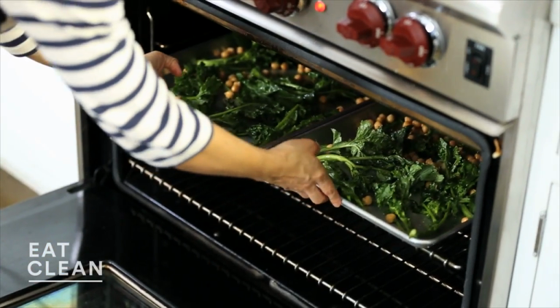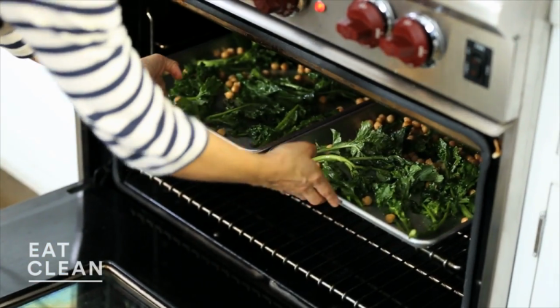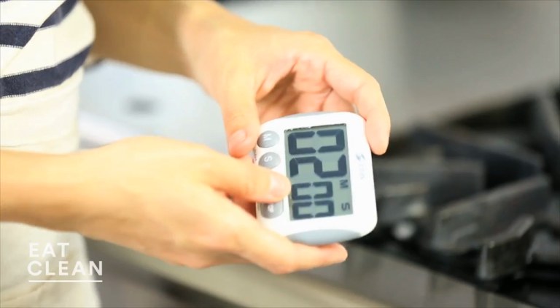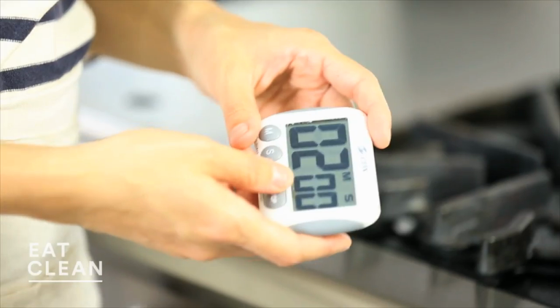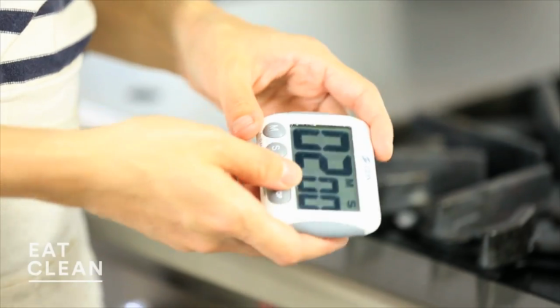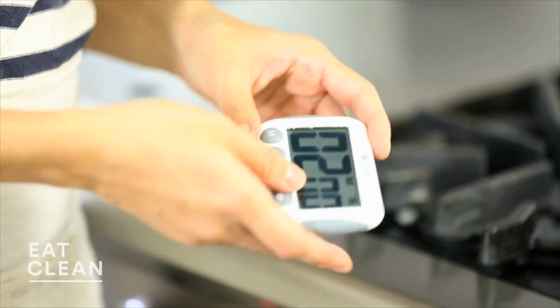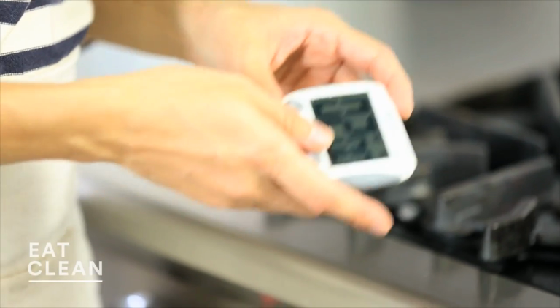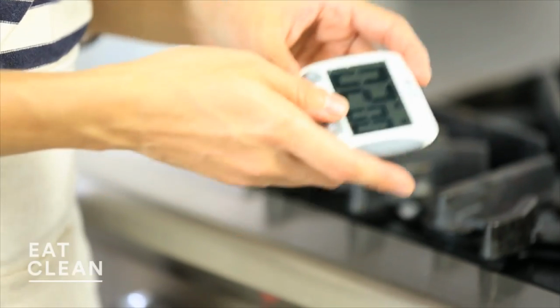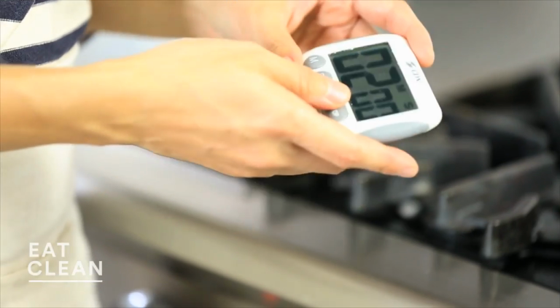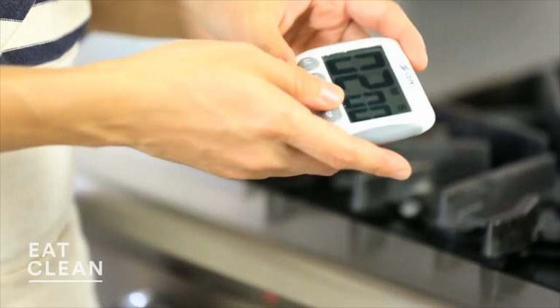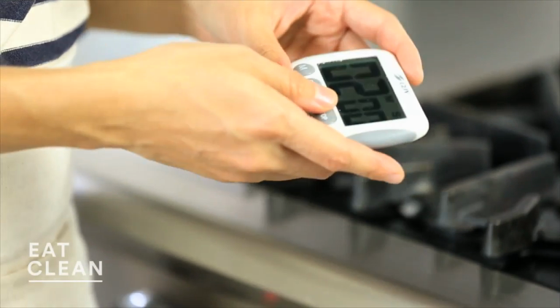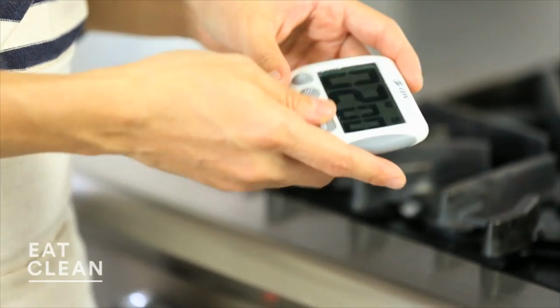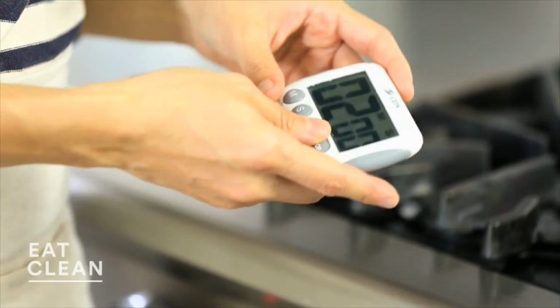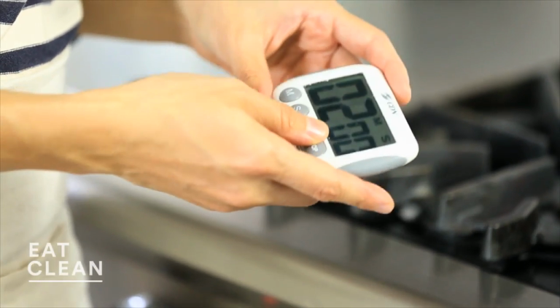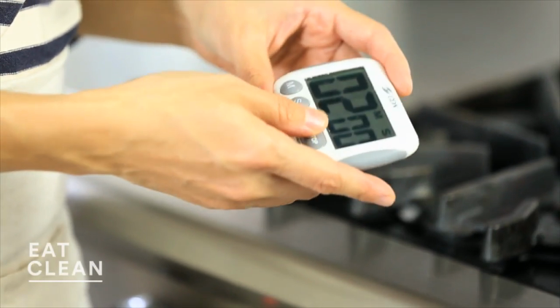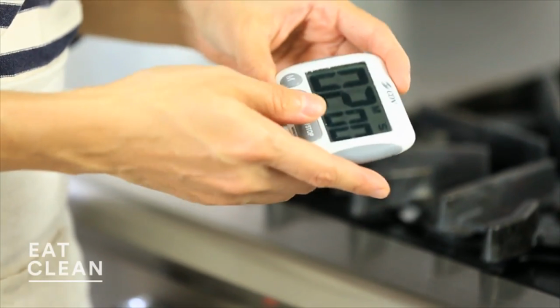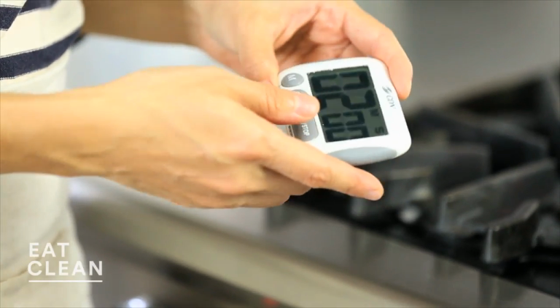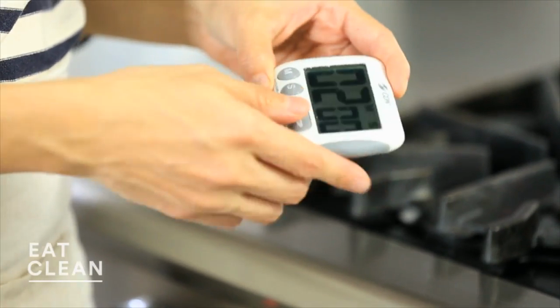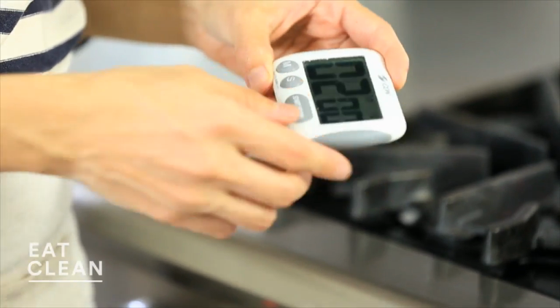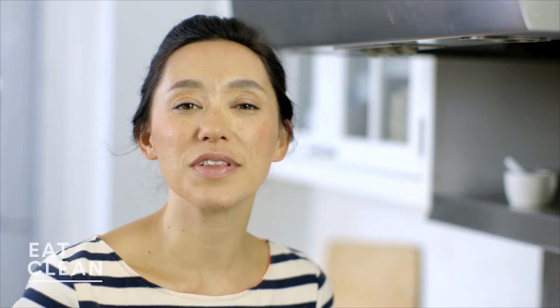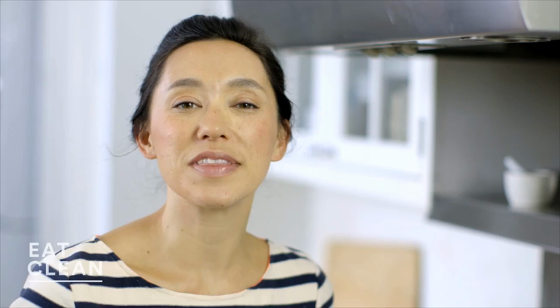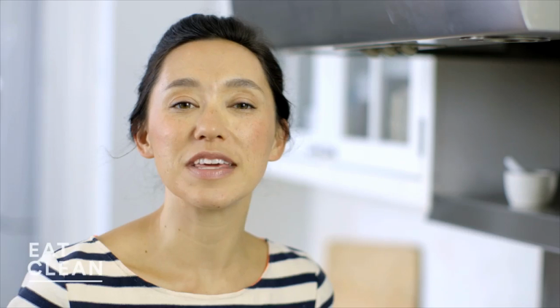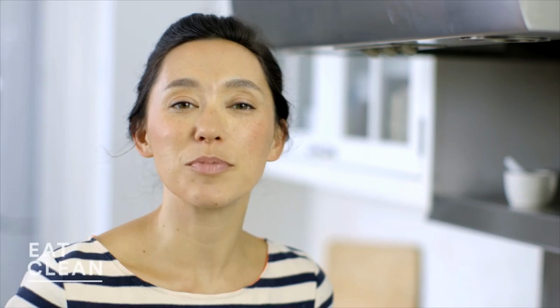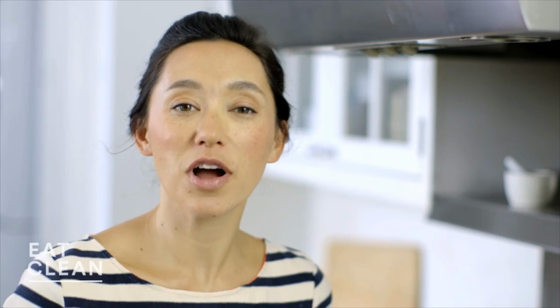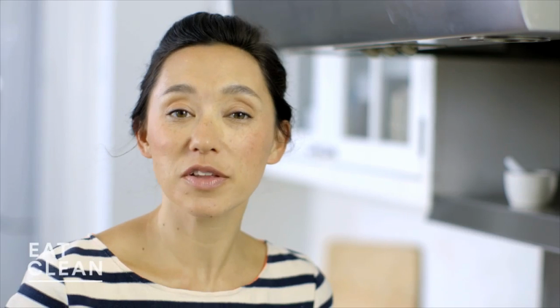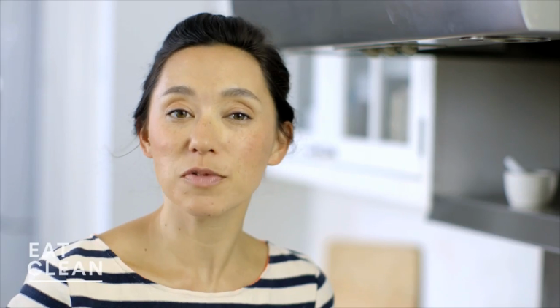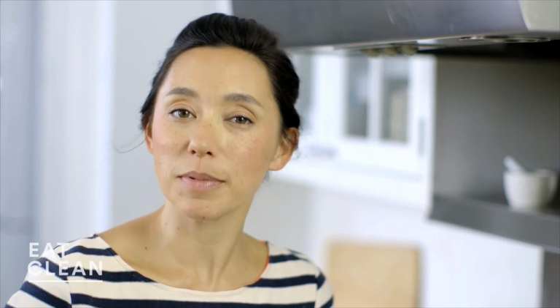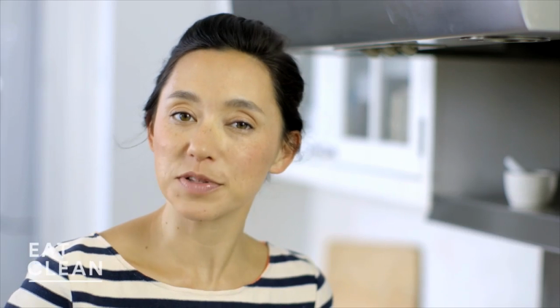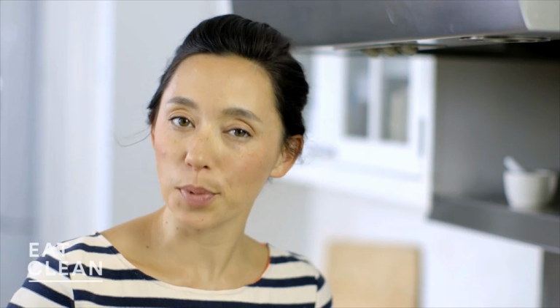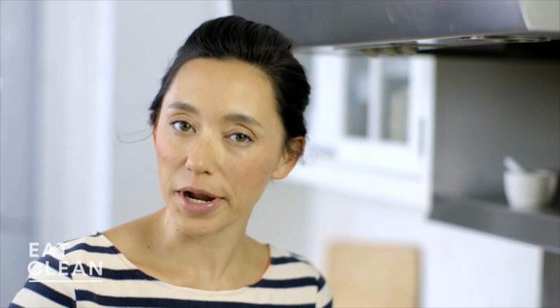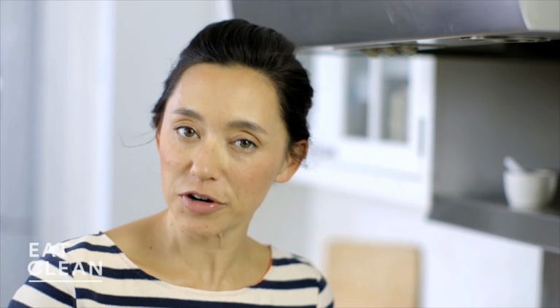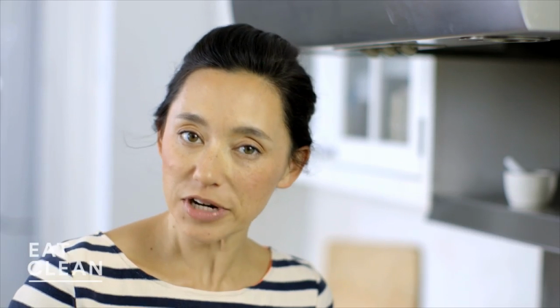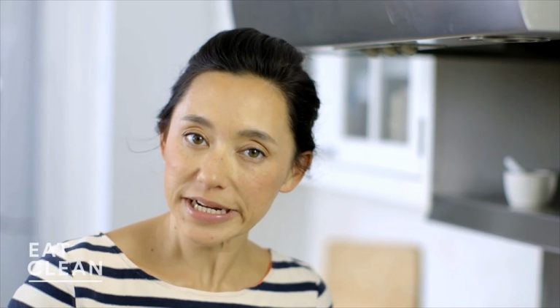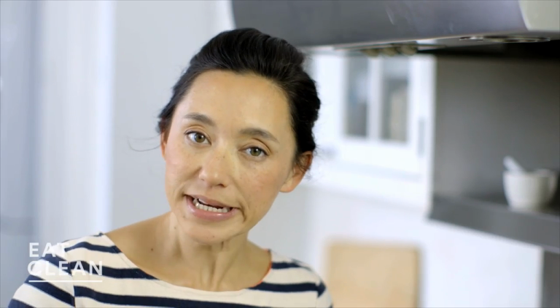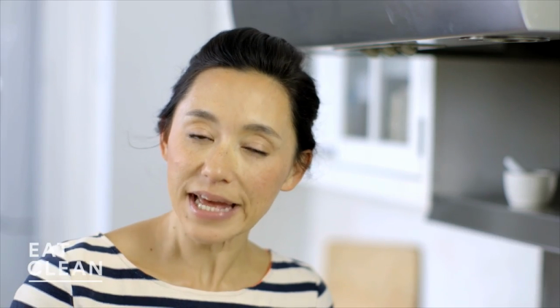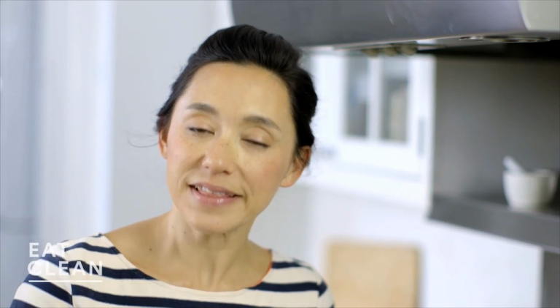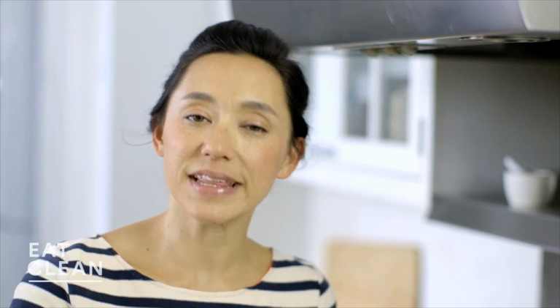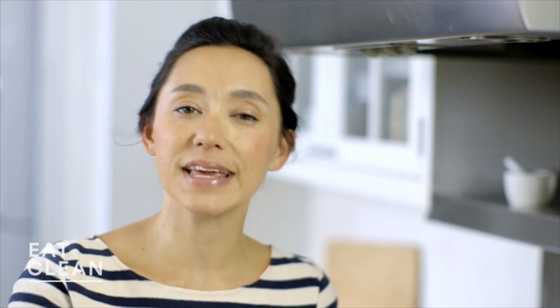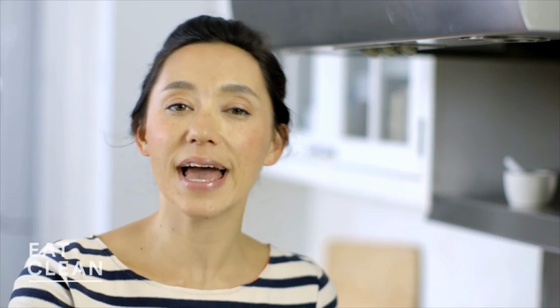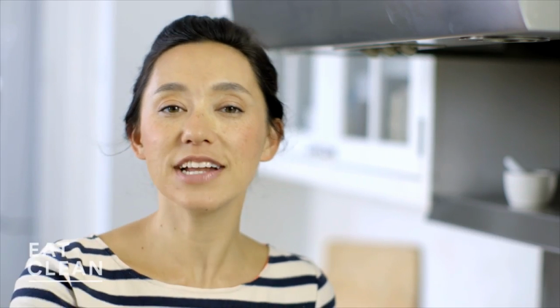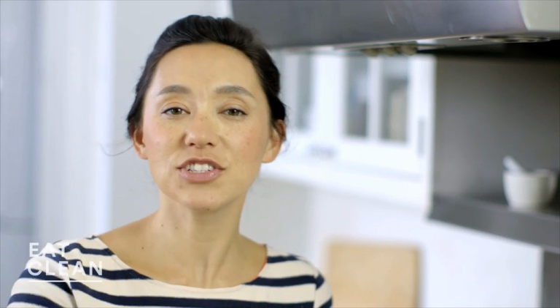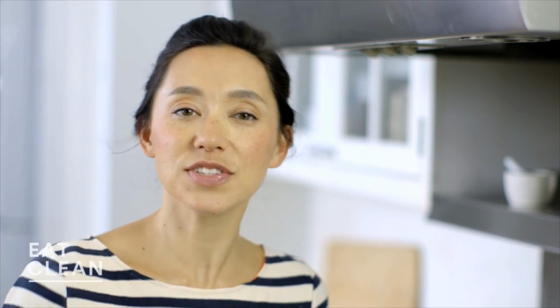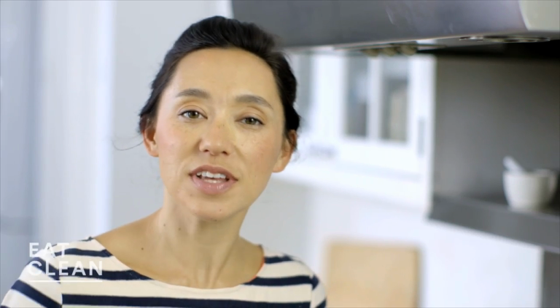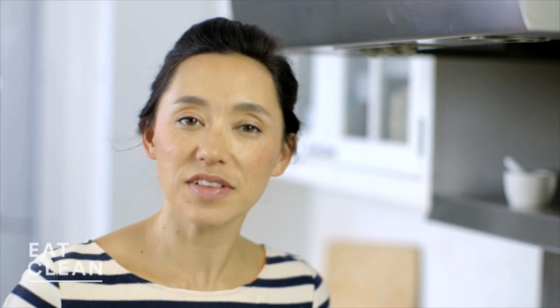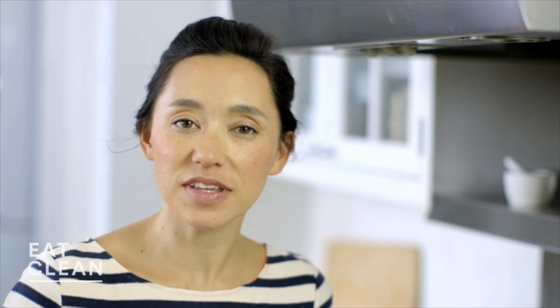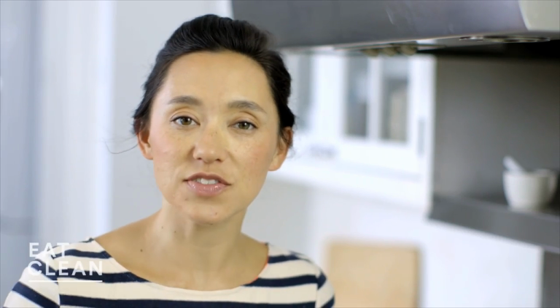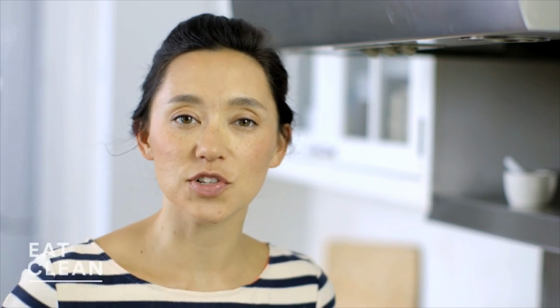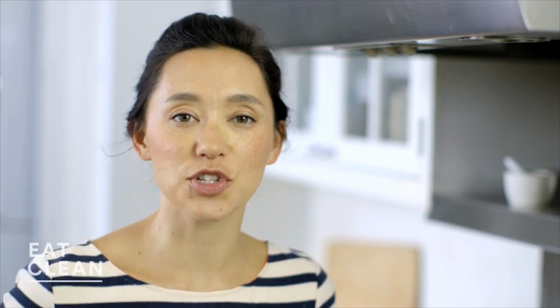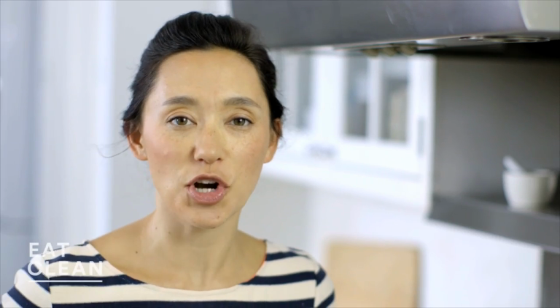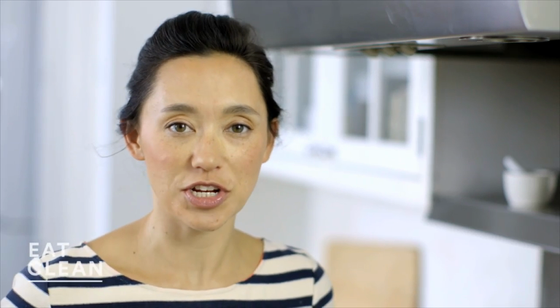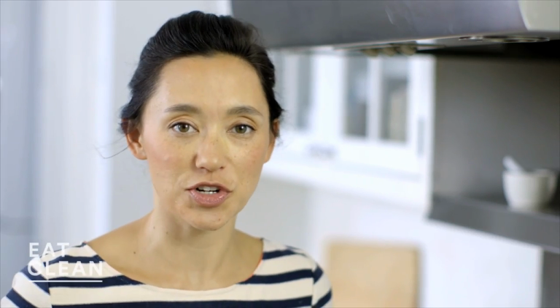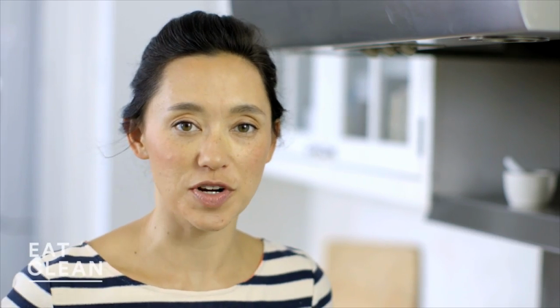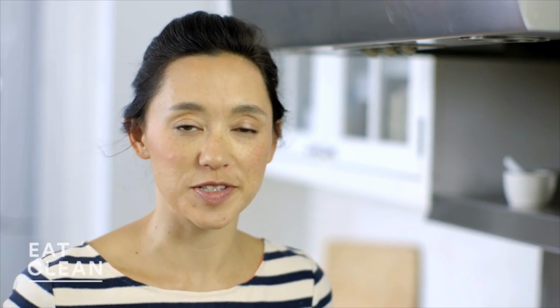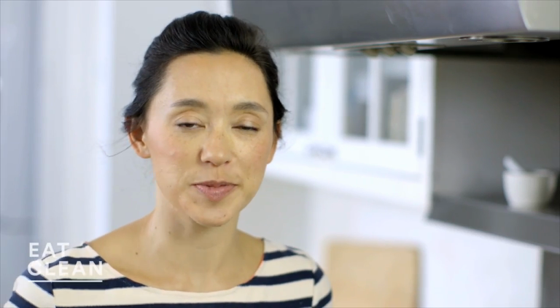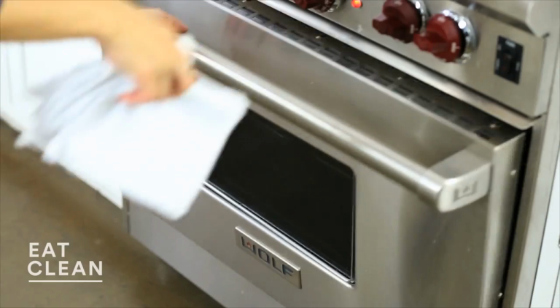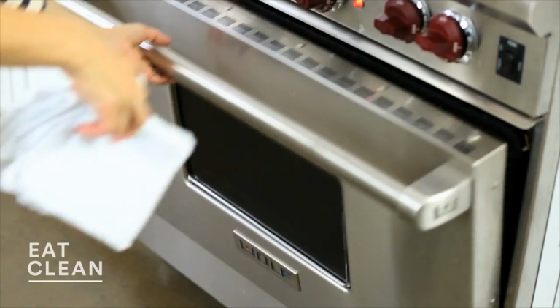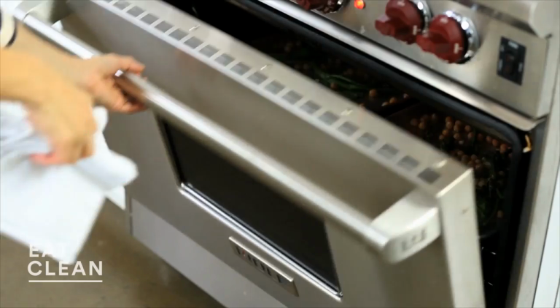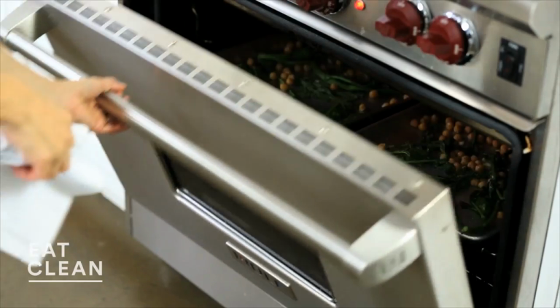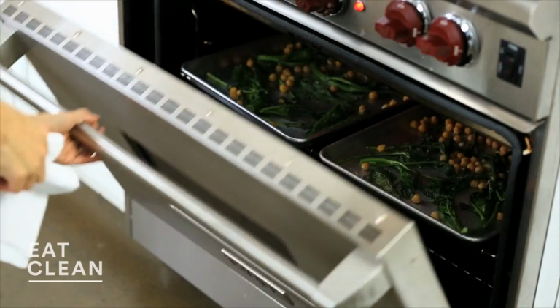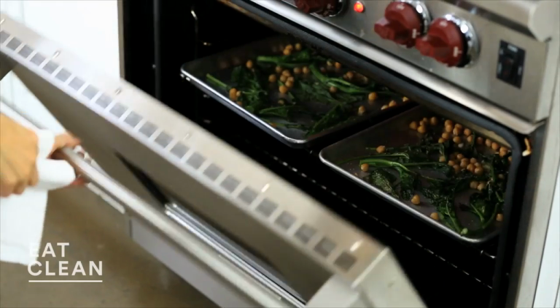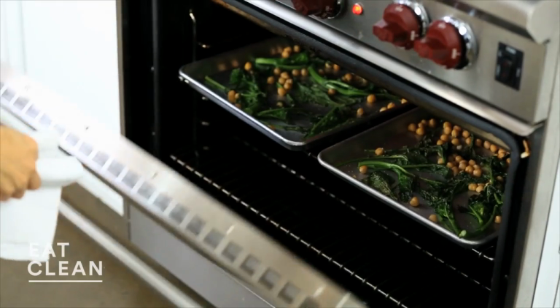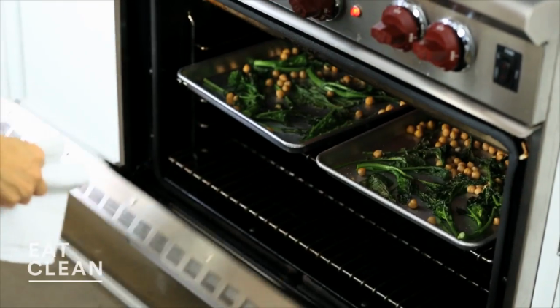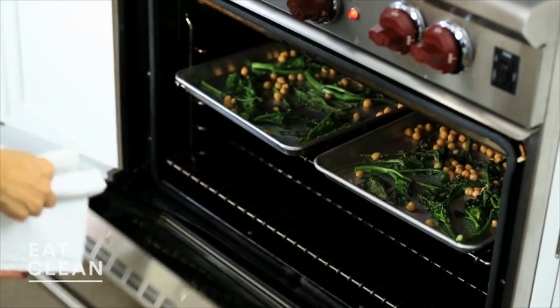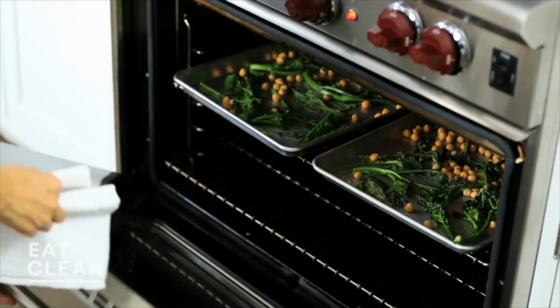We're going to broil for two minutes until the broccoli rabe is bright green and the edges of the leaves are starting to crisp. Then we're going to flip them over.